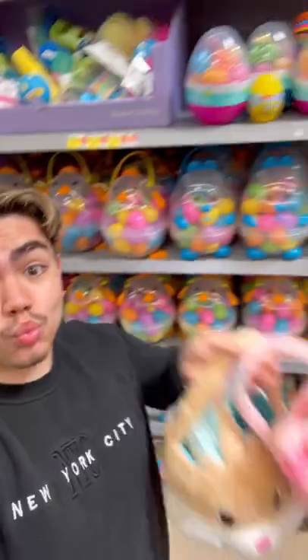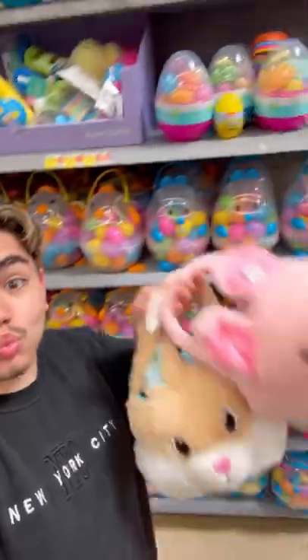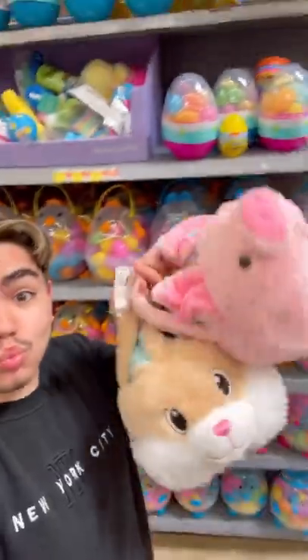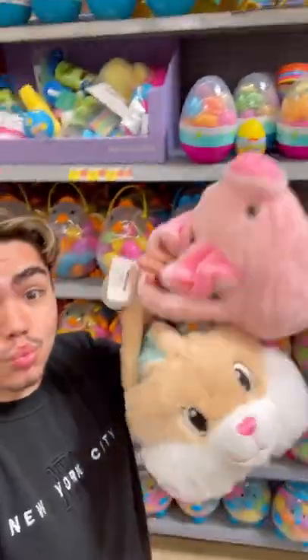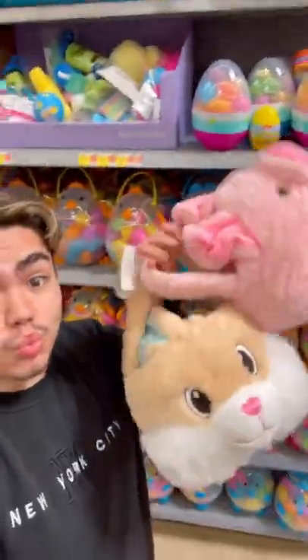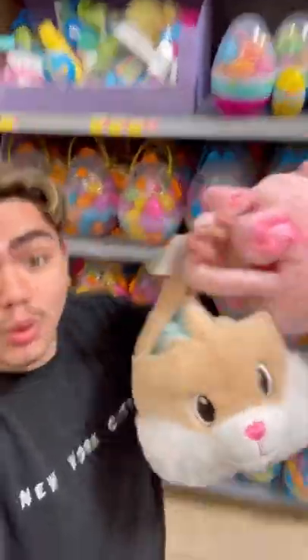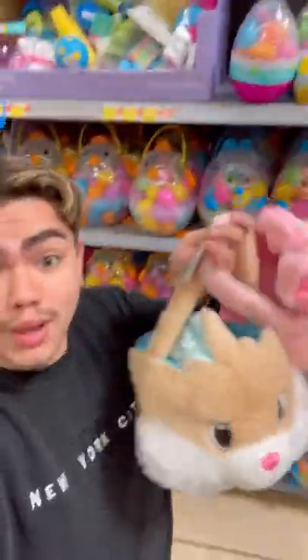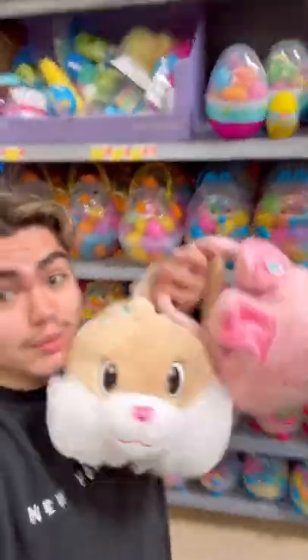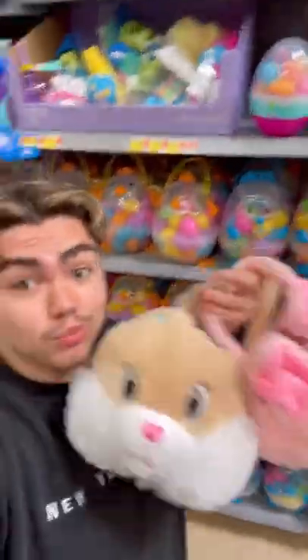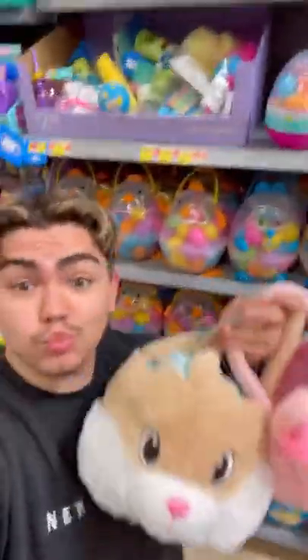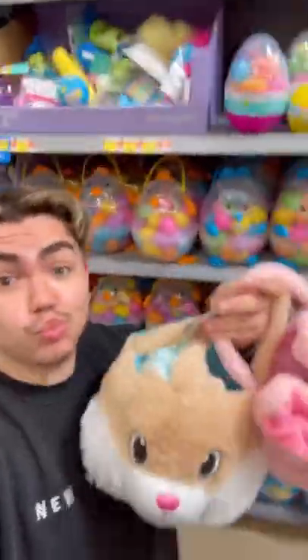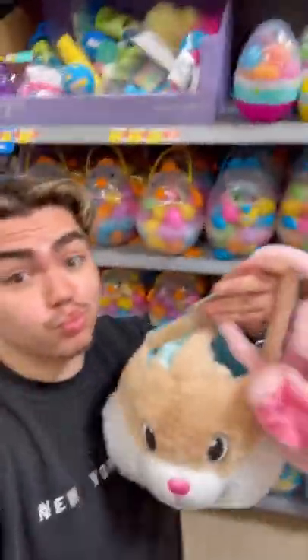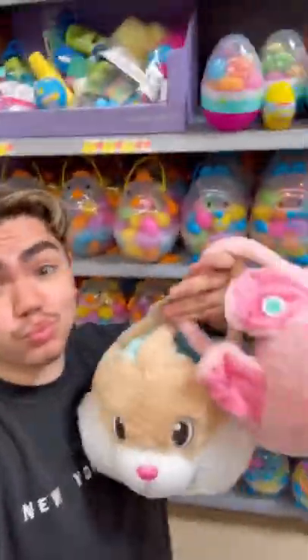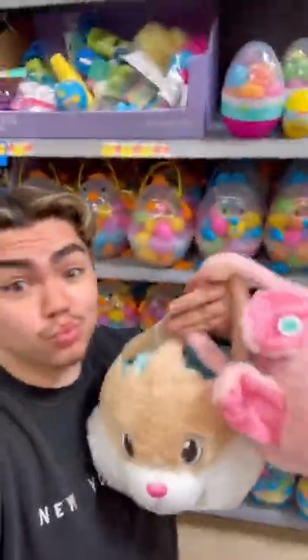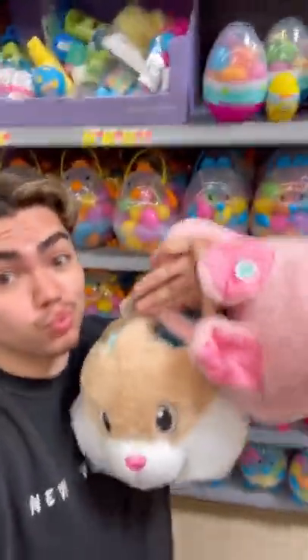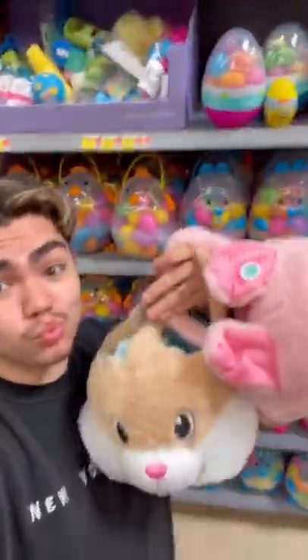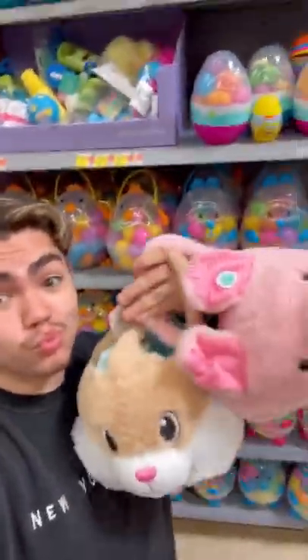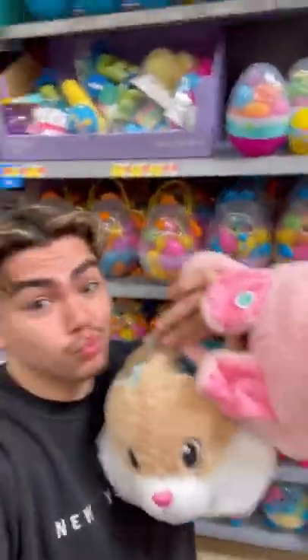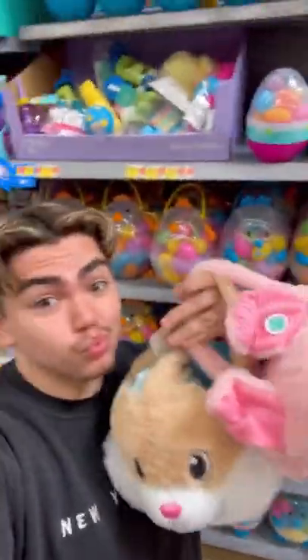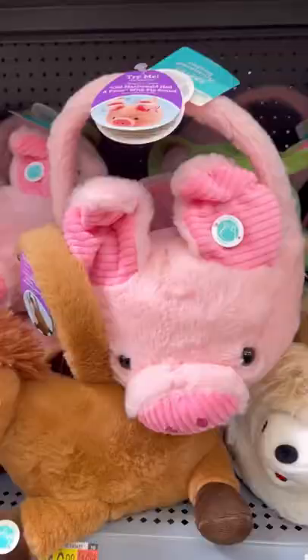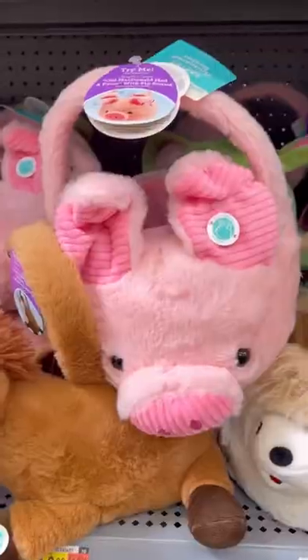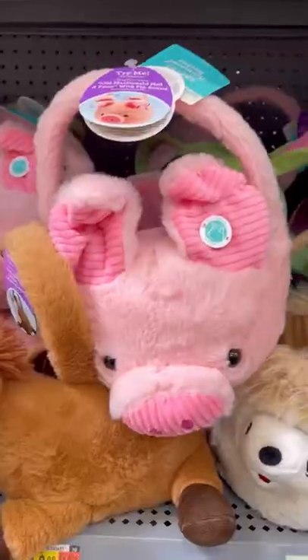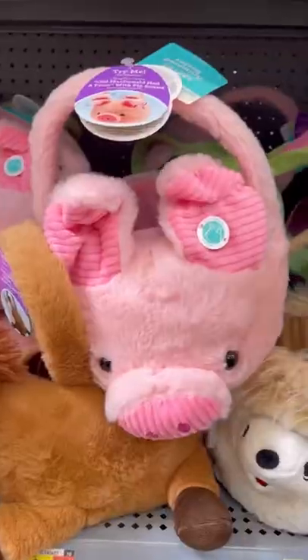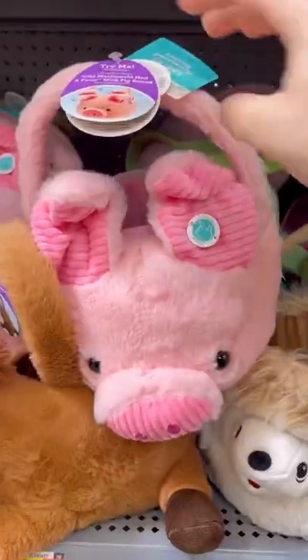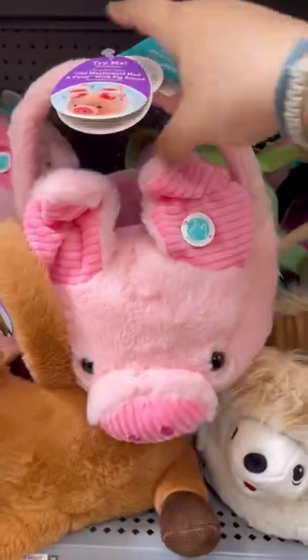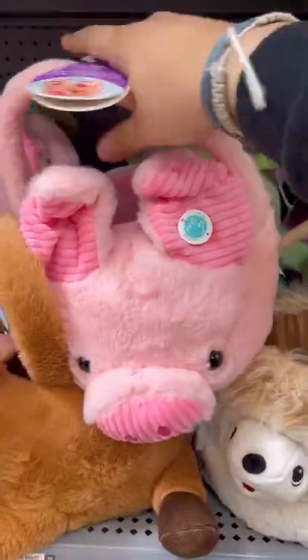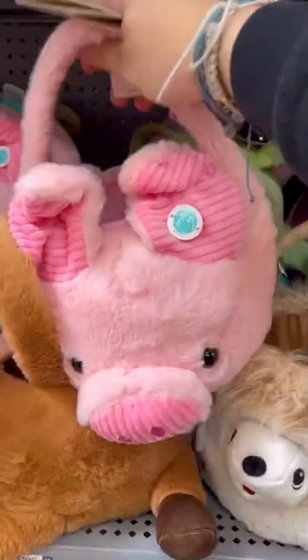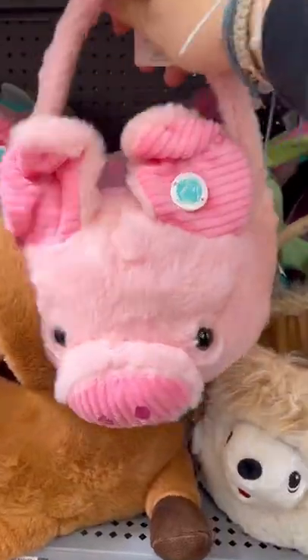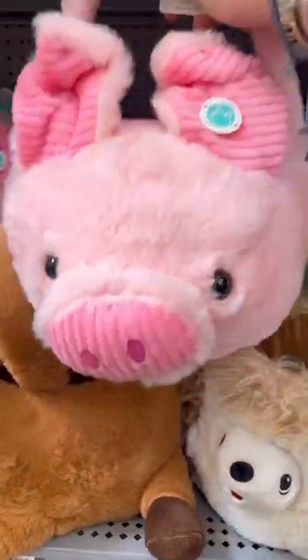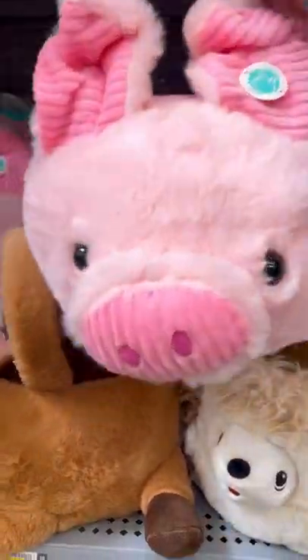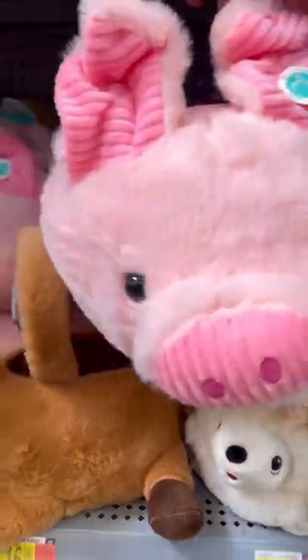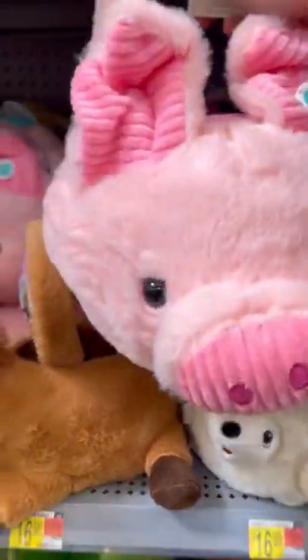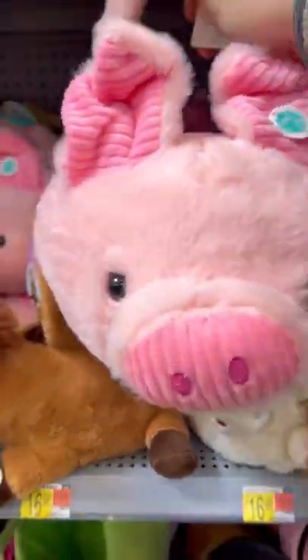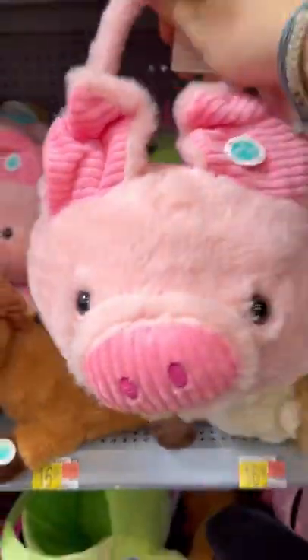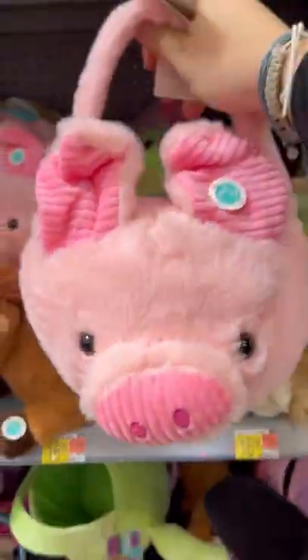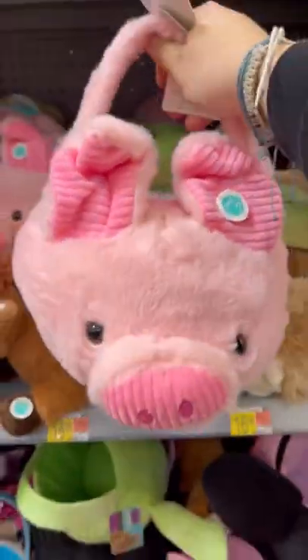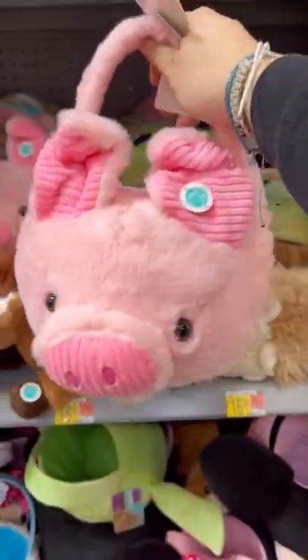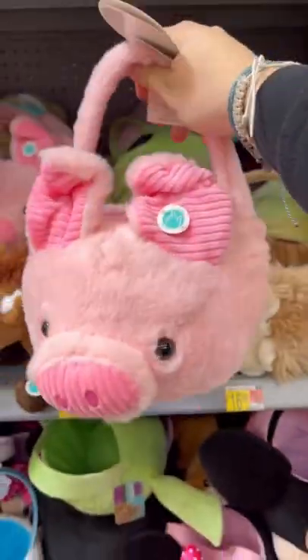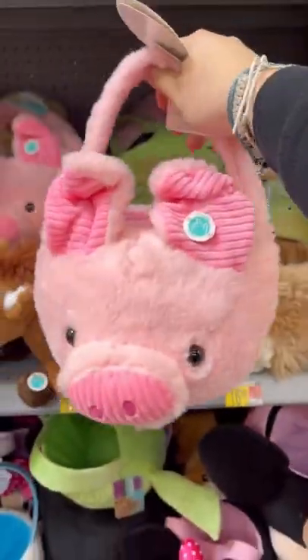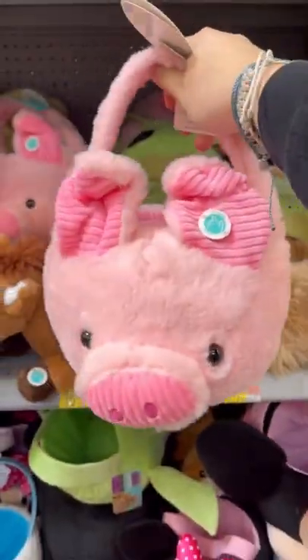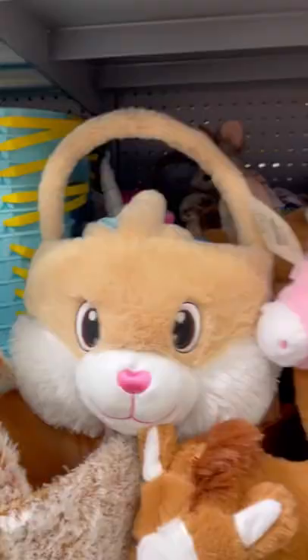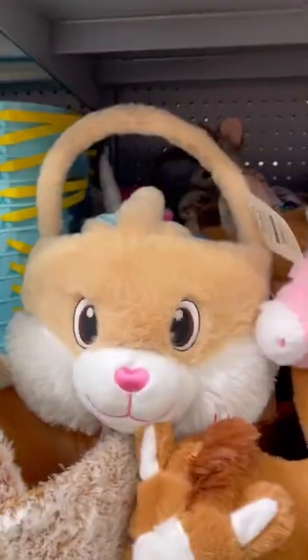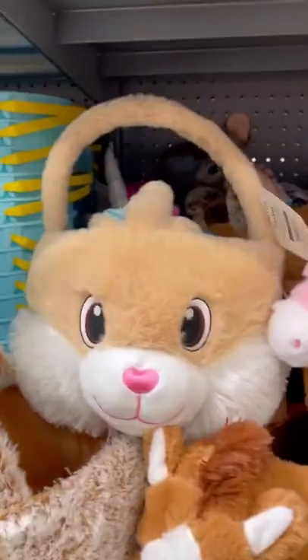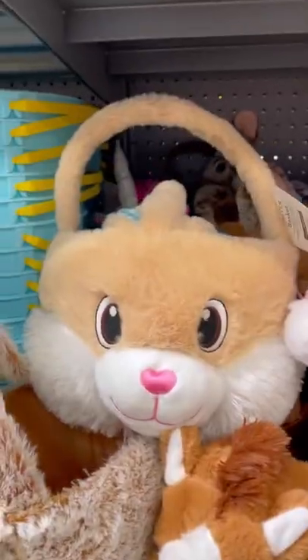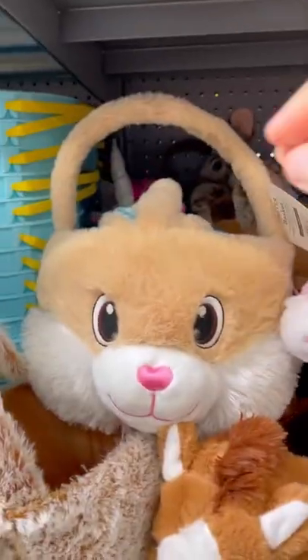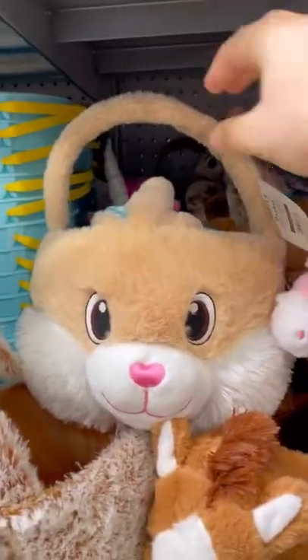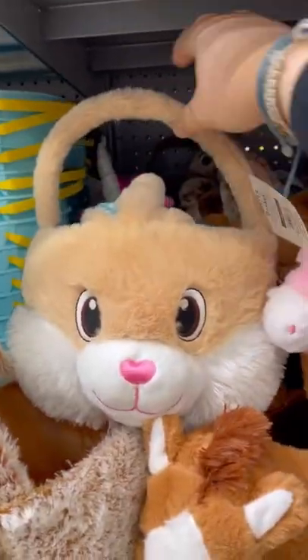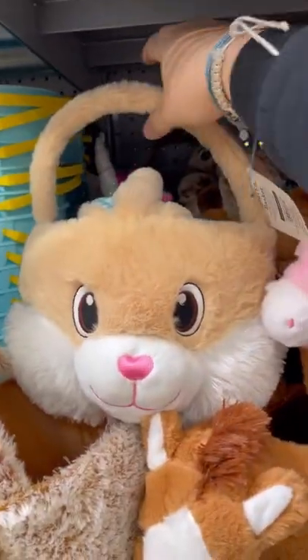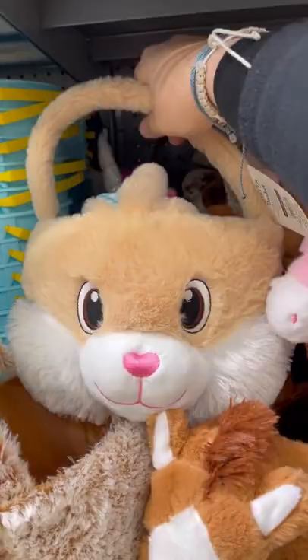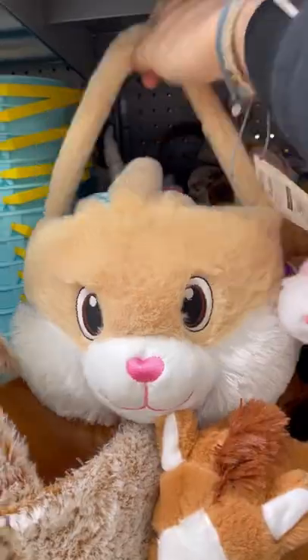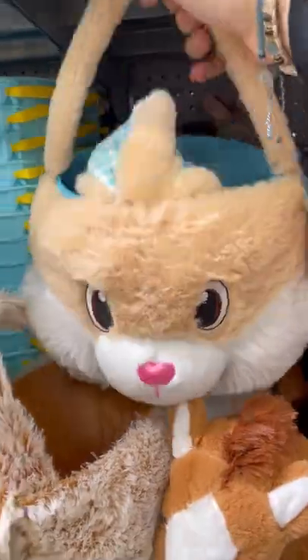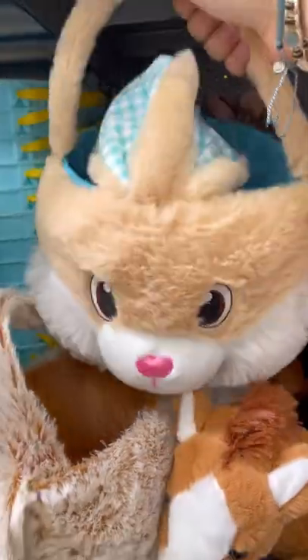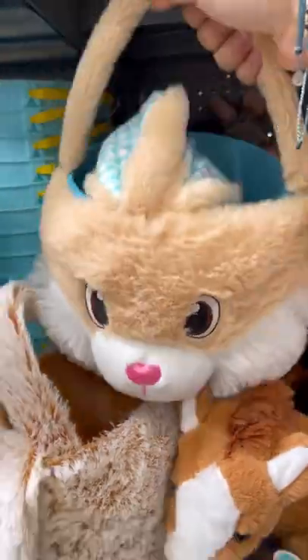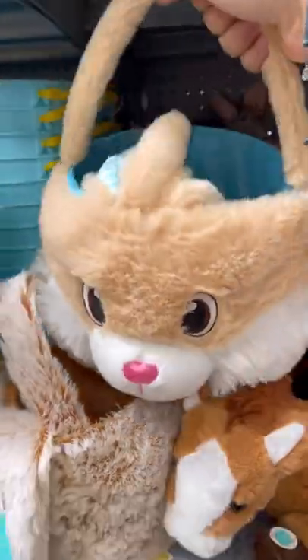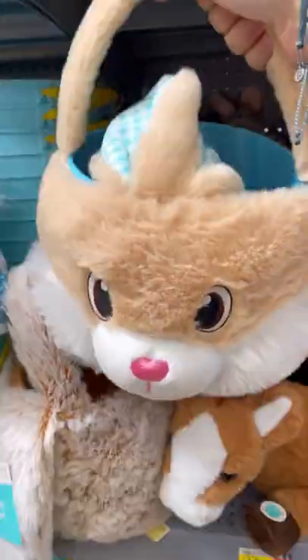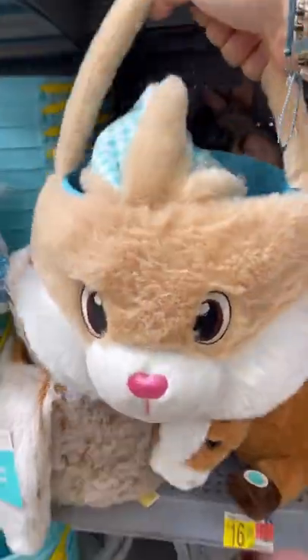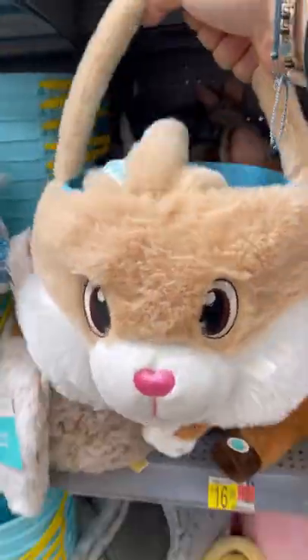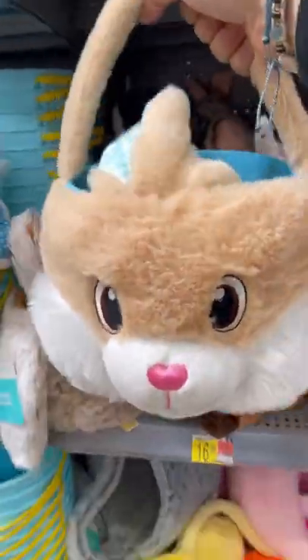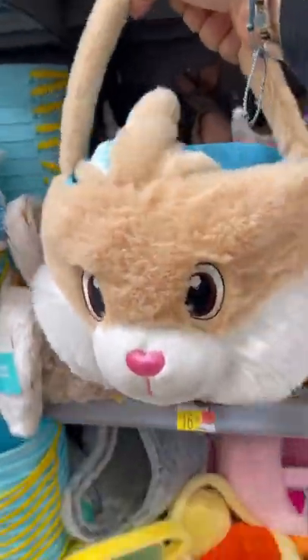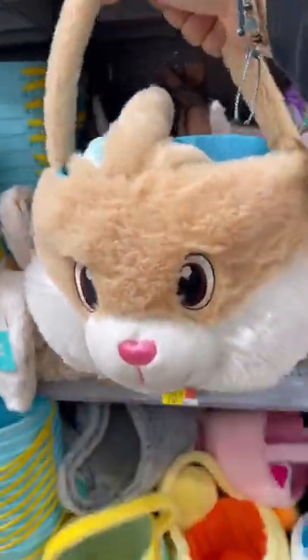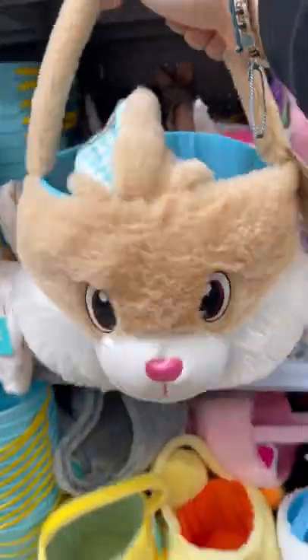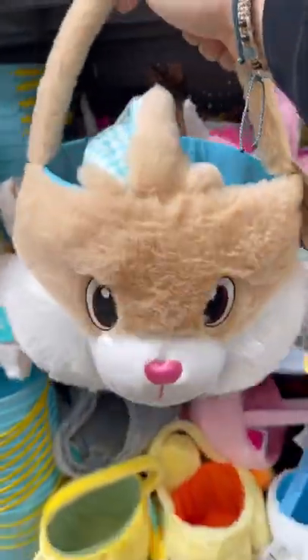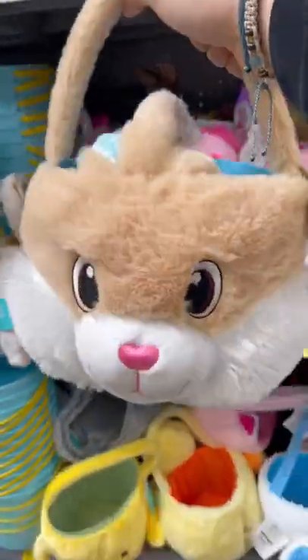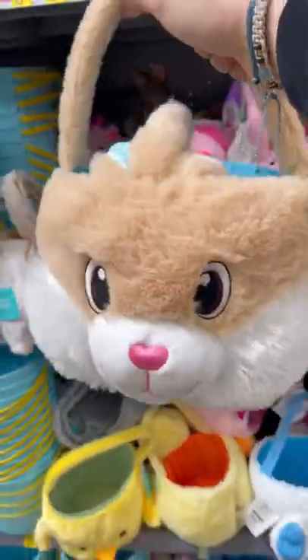Let's make my friend and sister an Easter basket. For my sister, I chose a pig basket, and for my friend, I chose a rabbit basket.